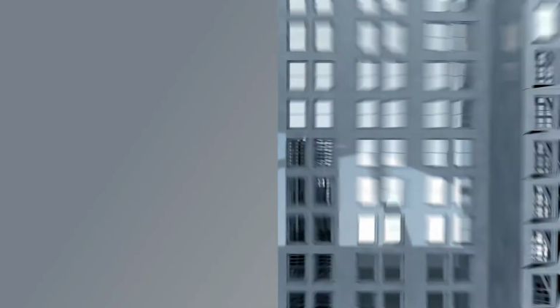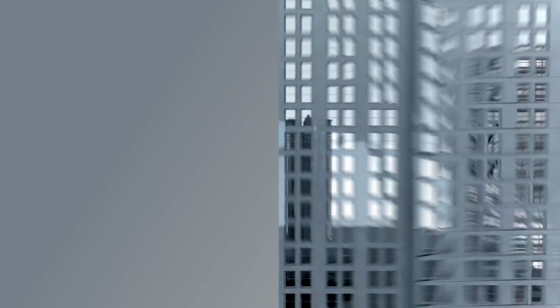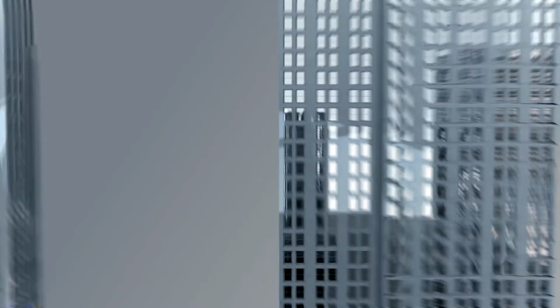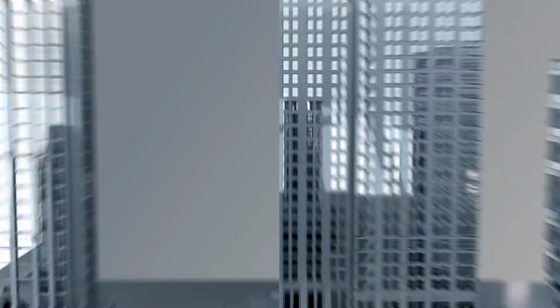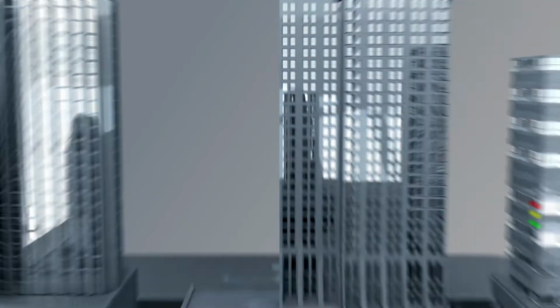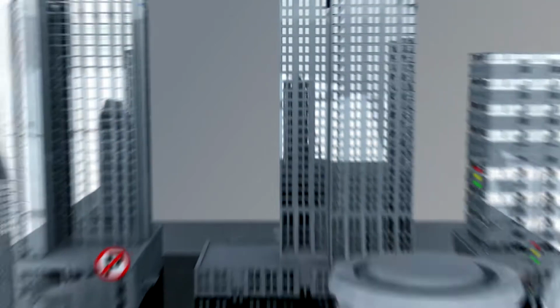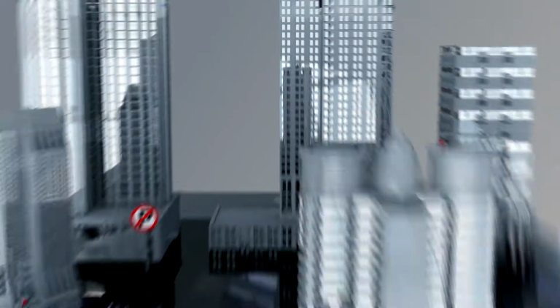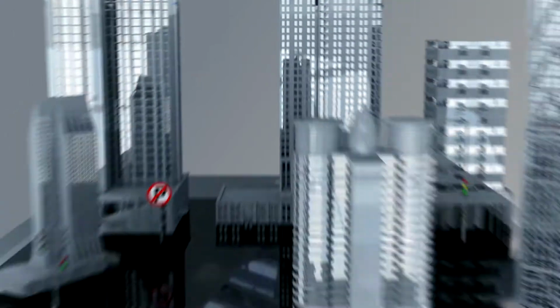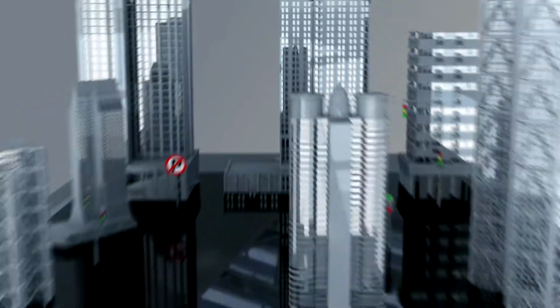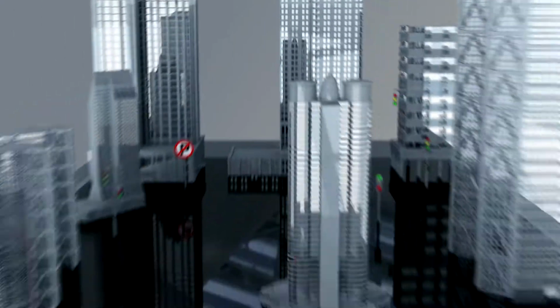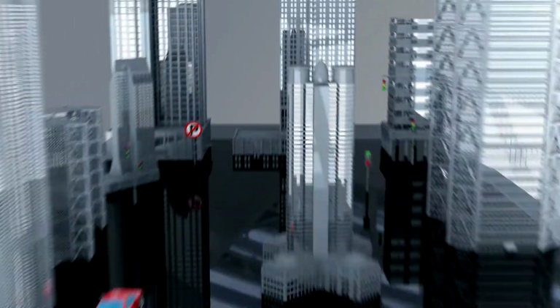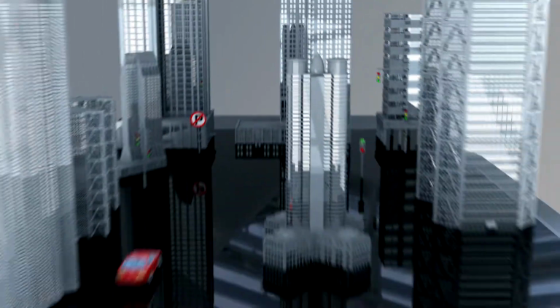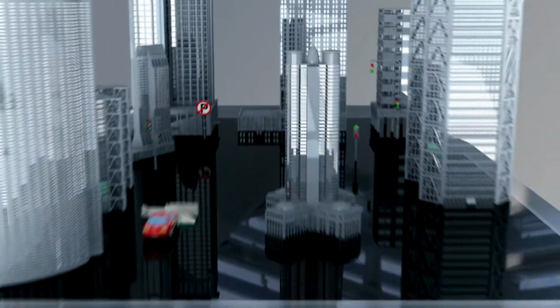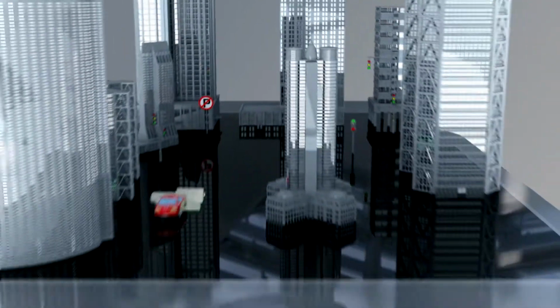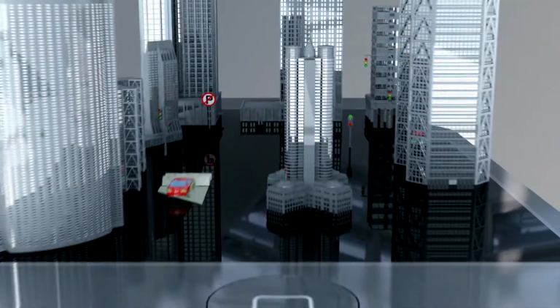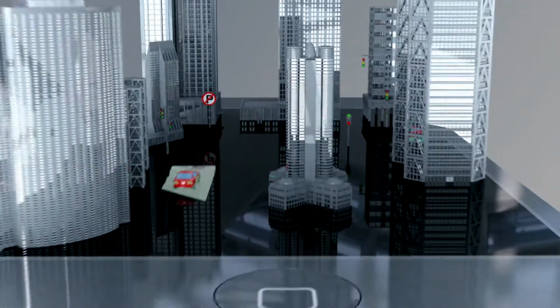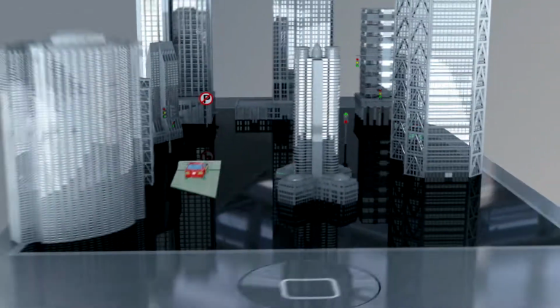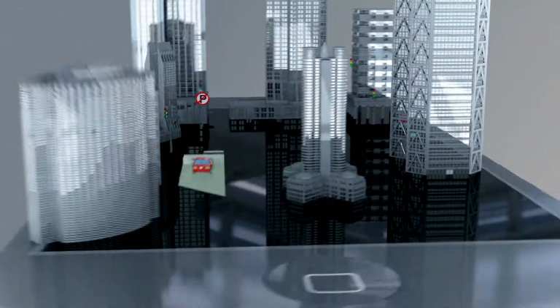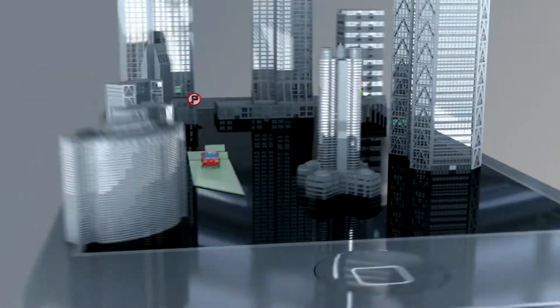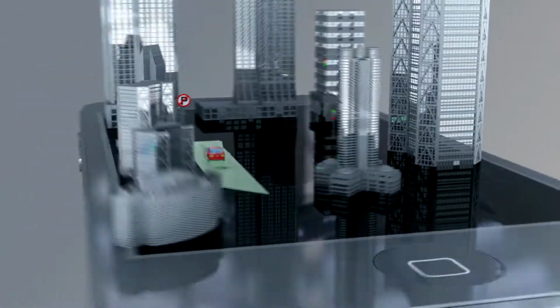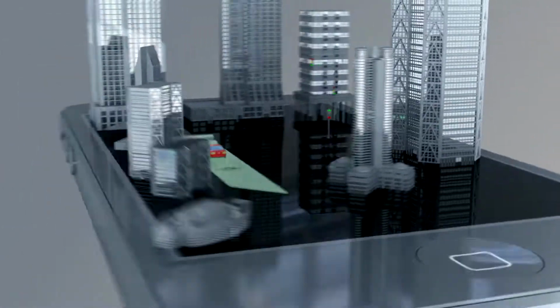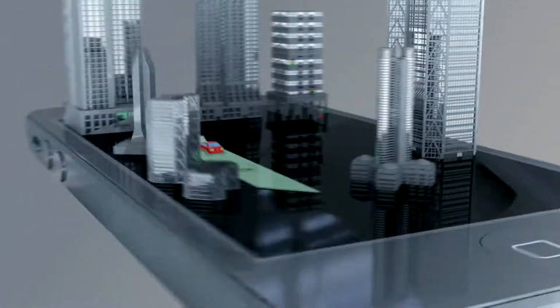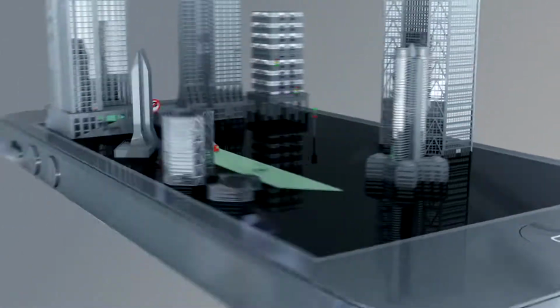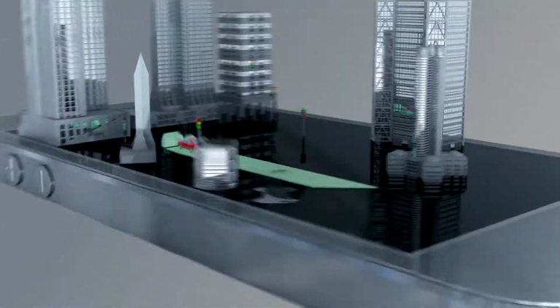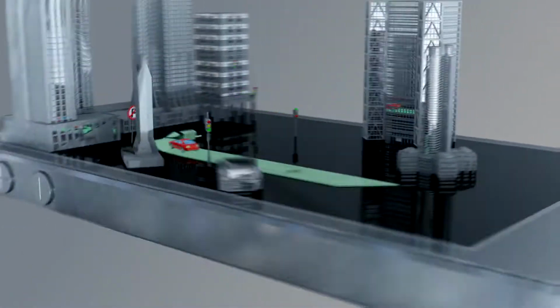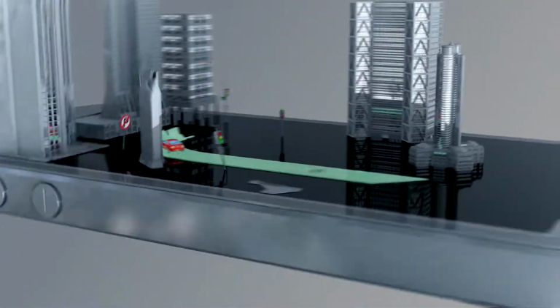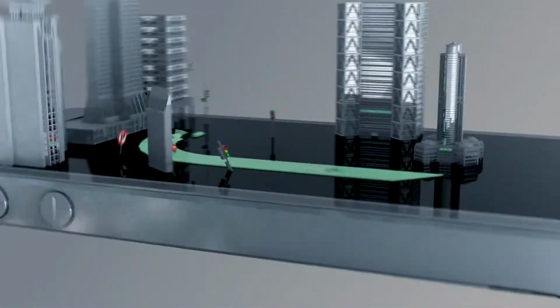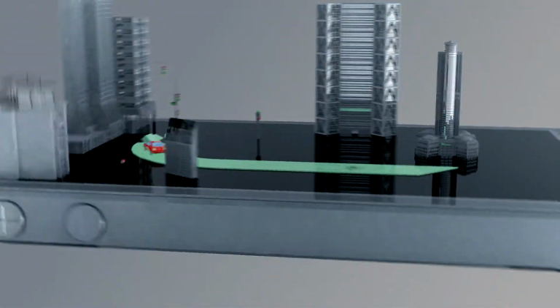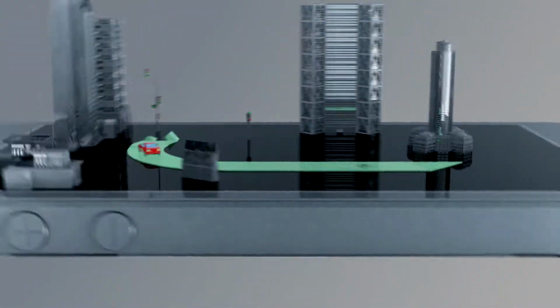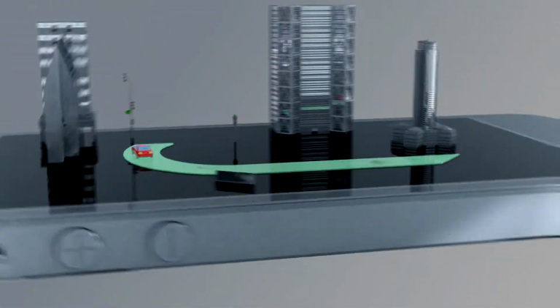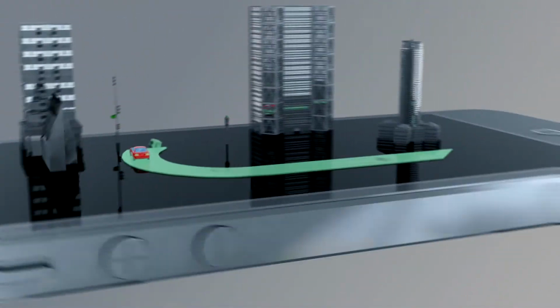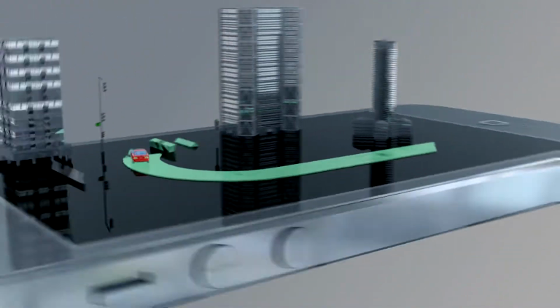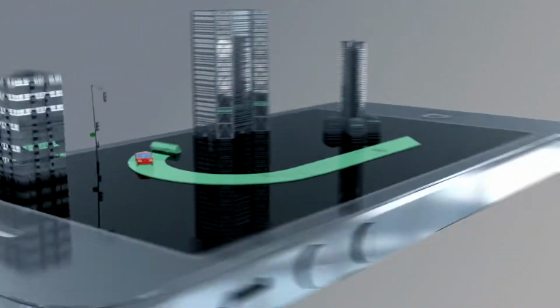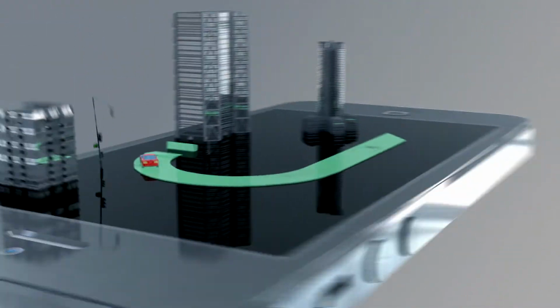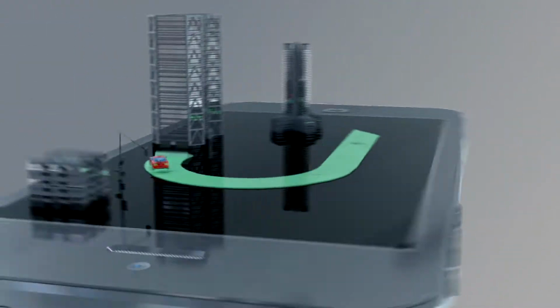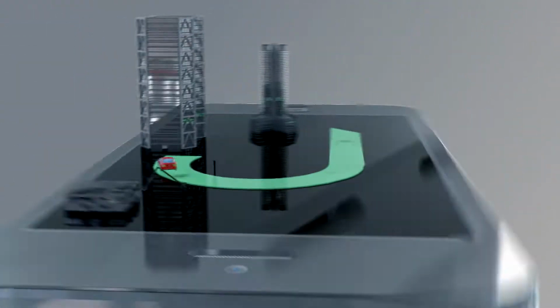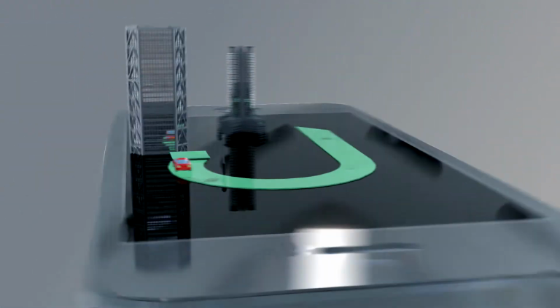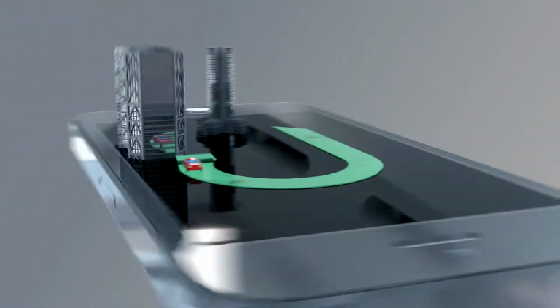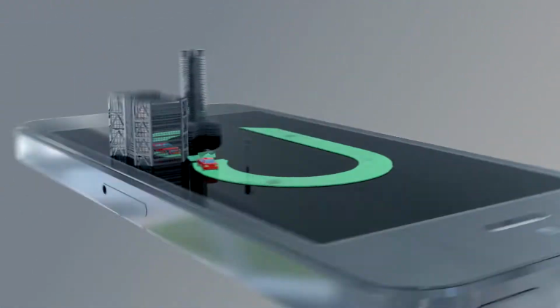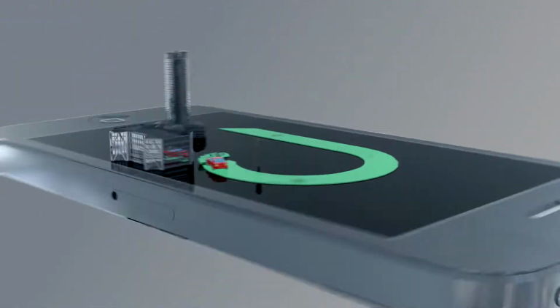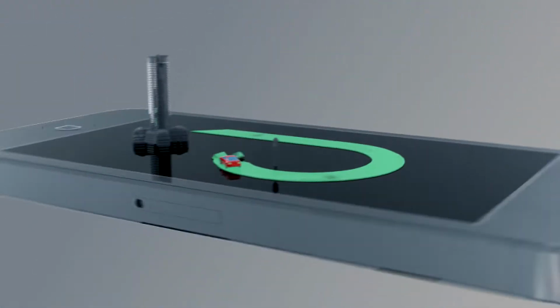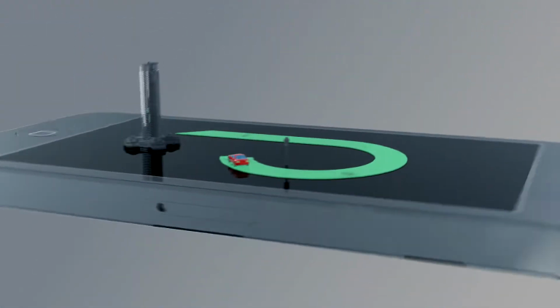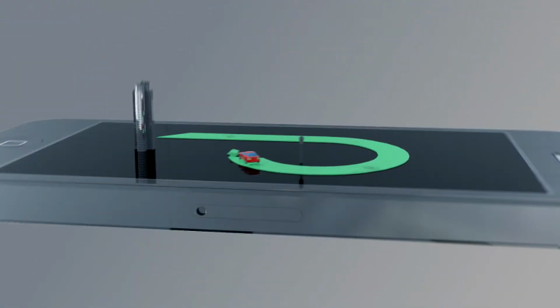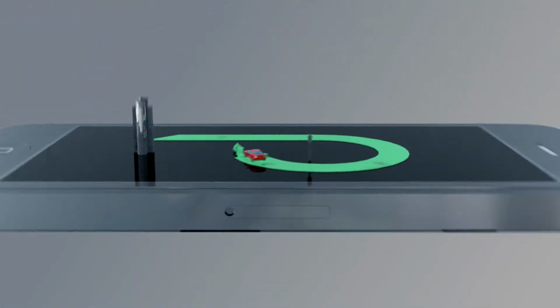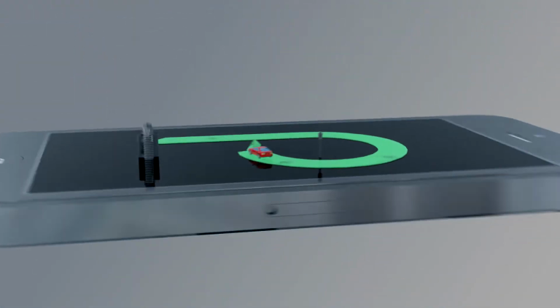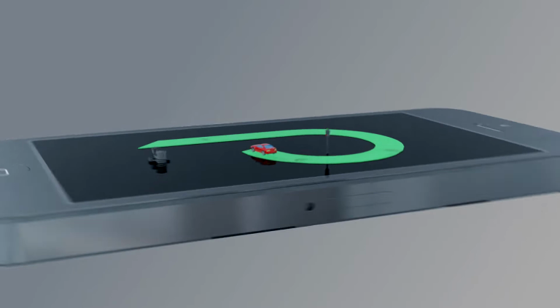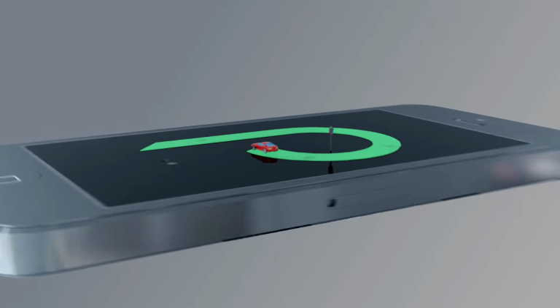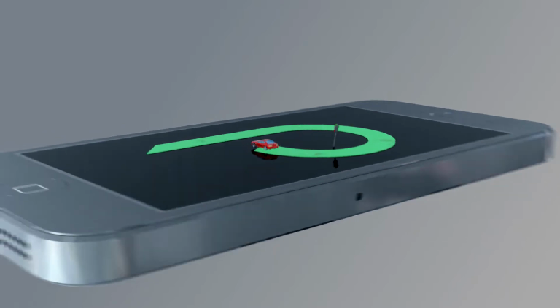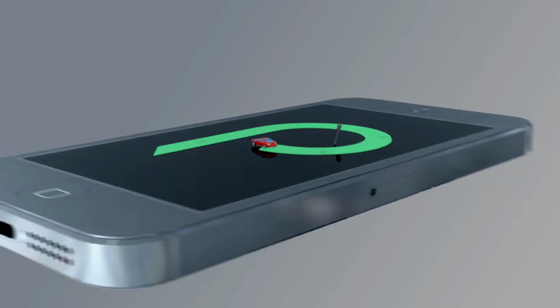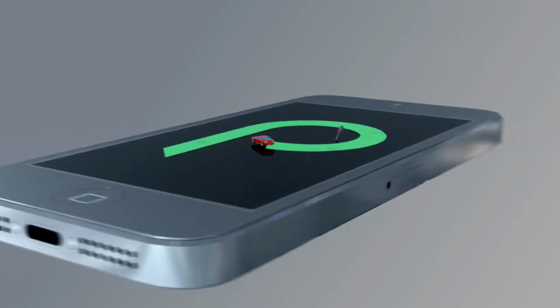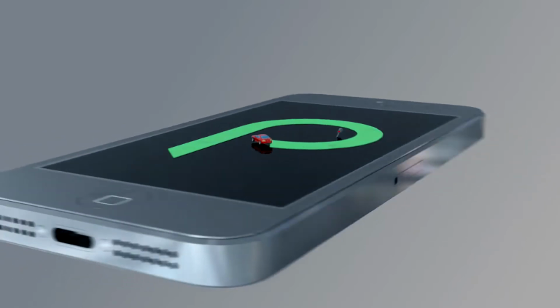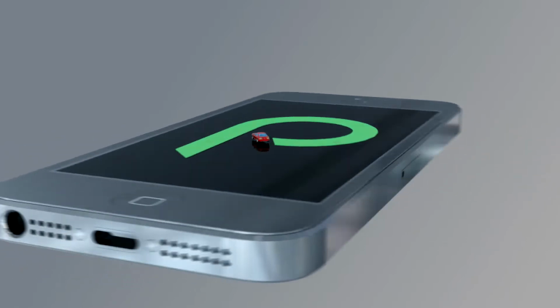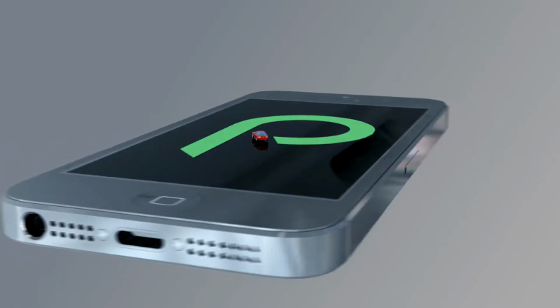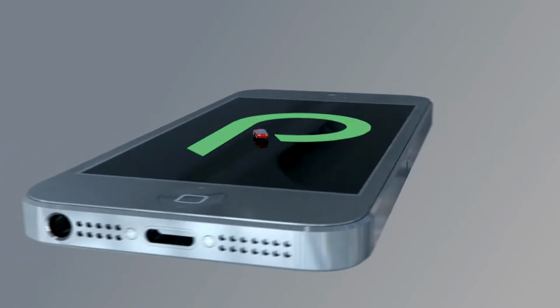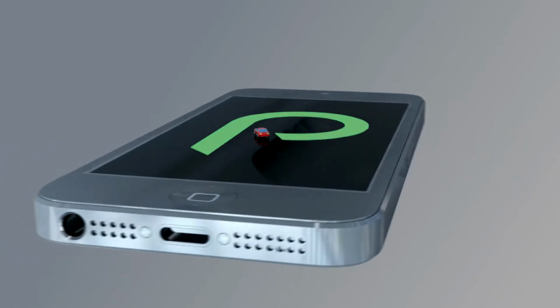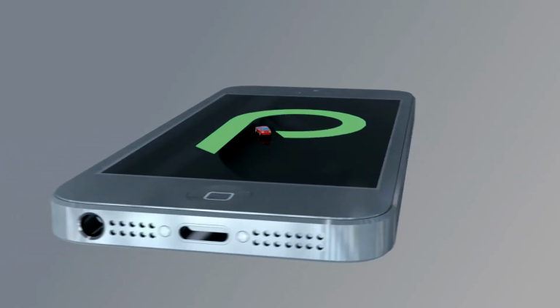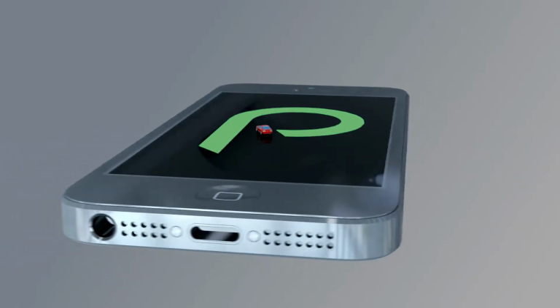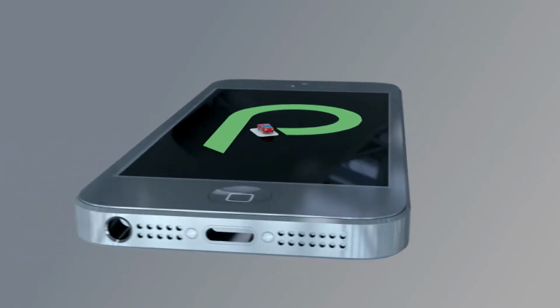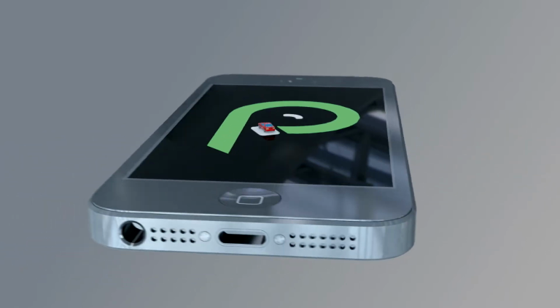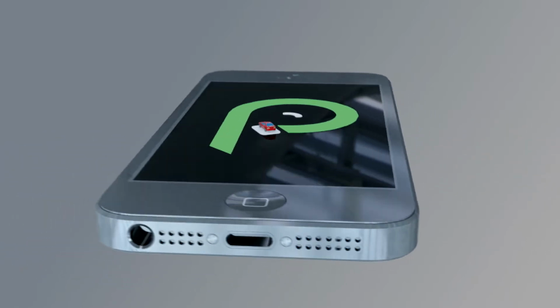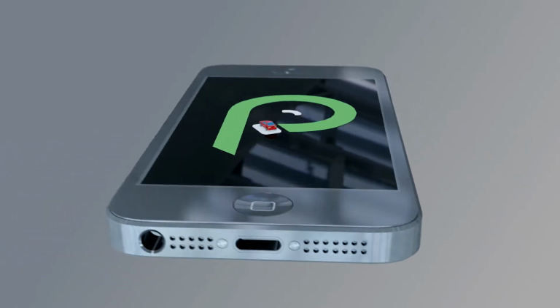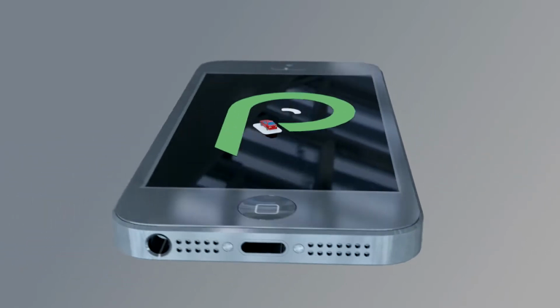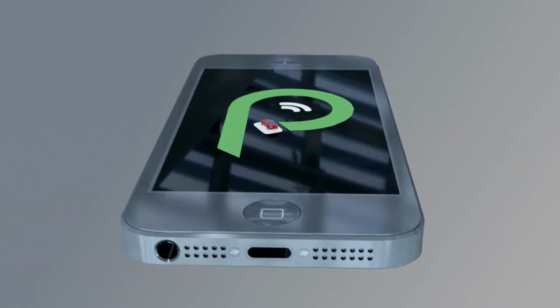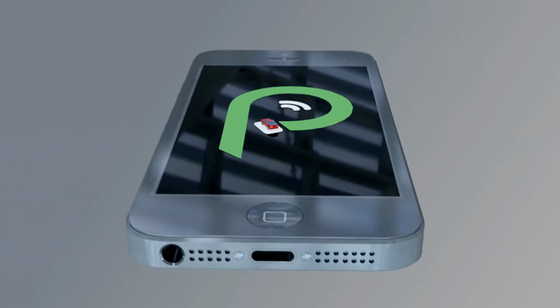Park by Phone is a seamless electronic parking solution that uses the best of technology for the best public parking experience.